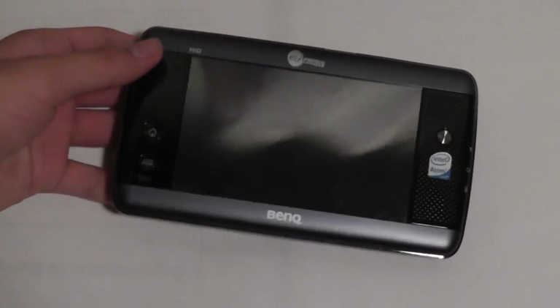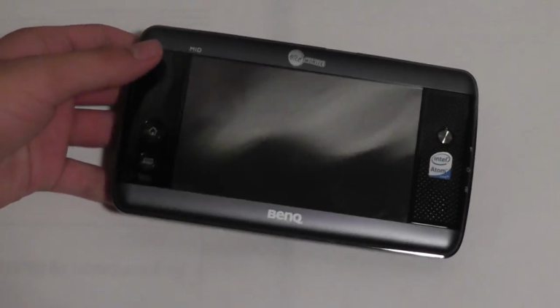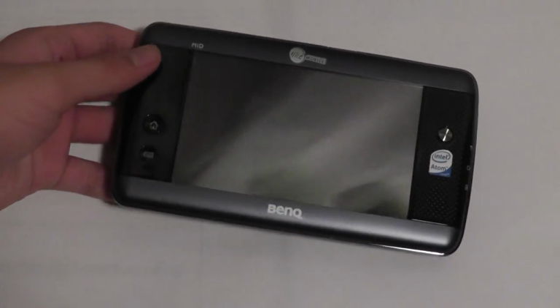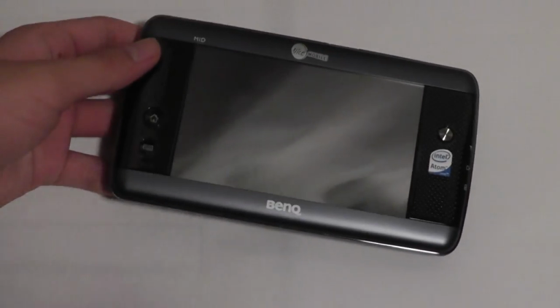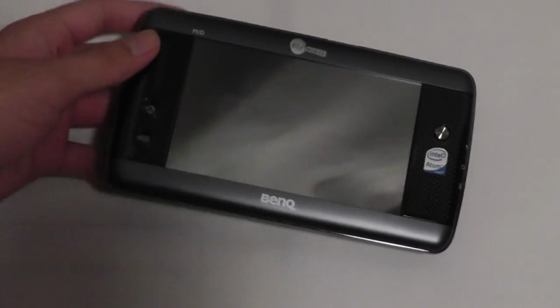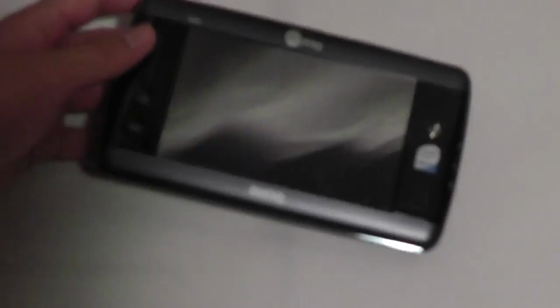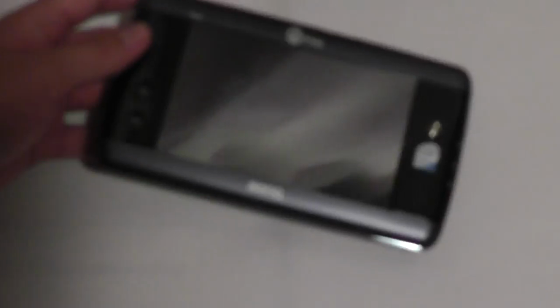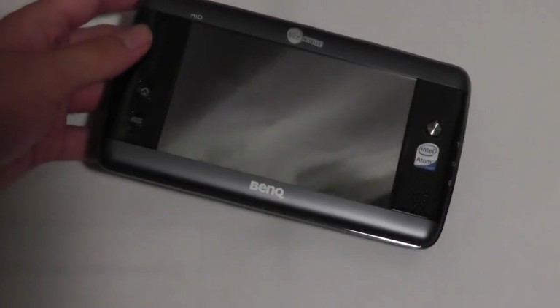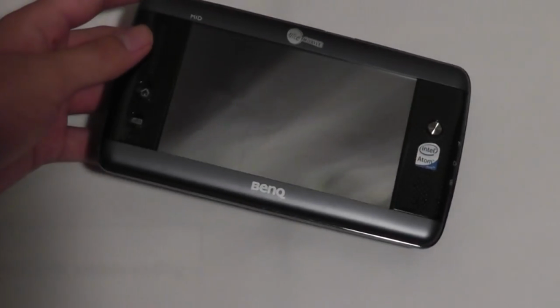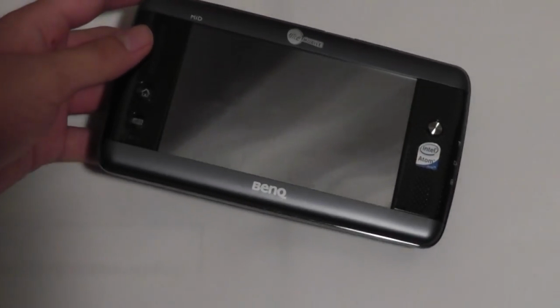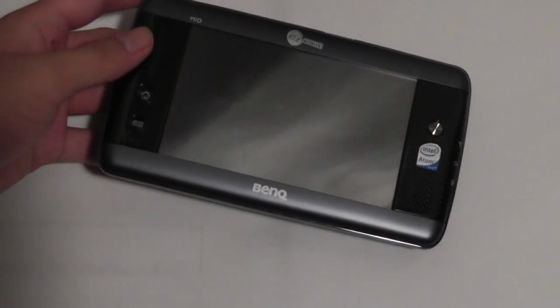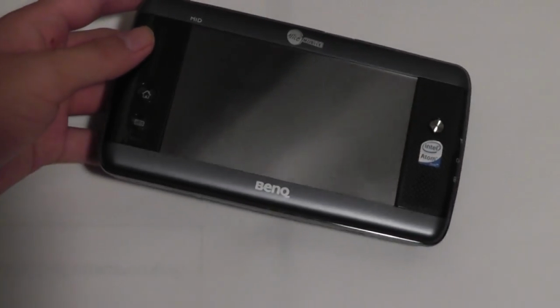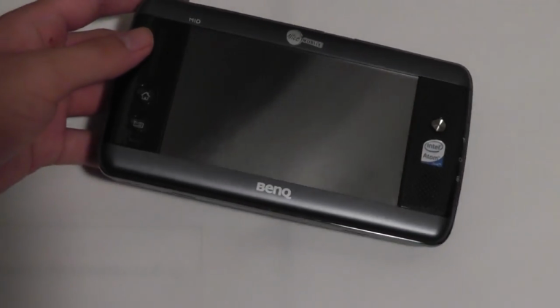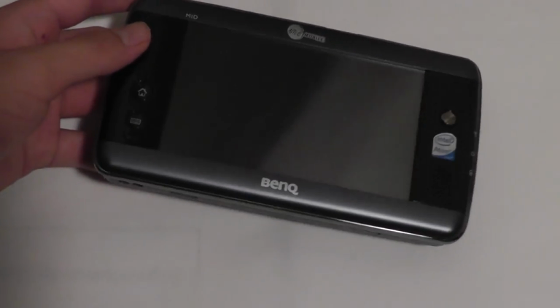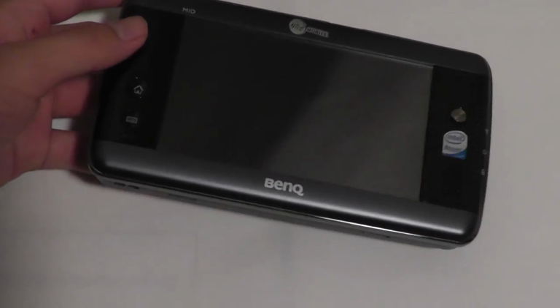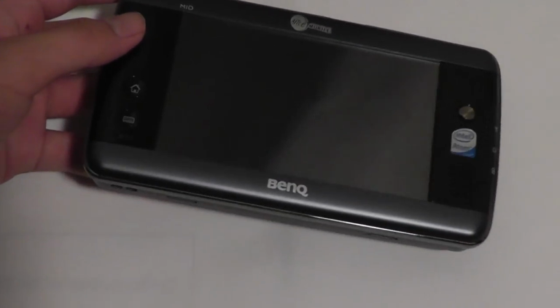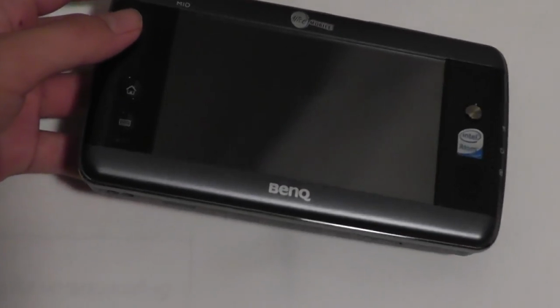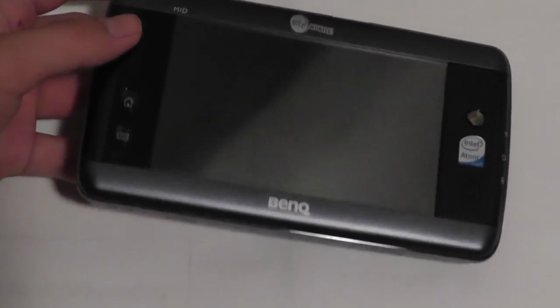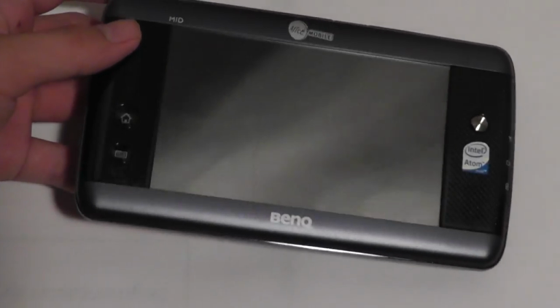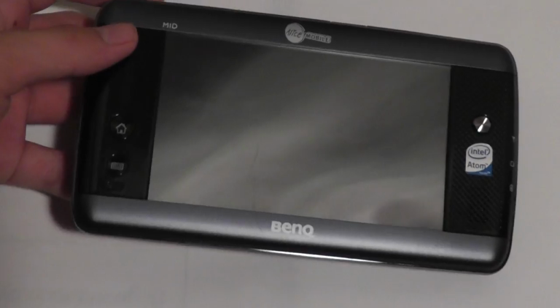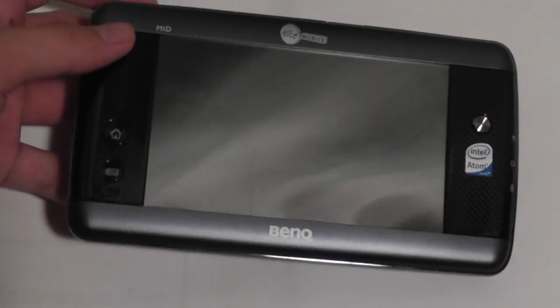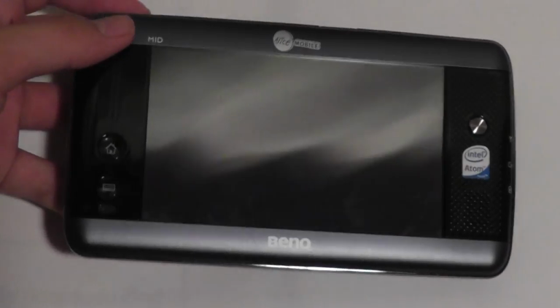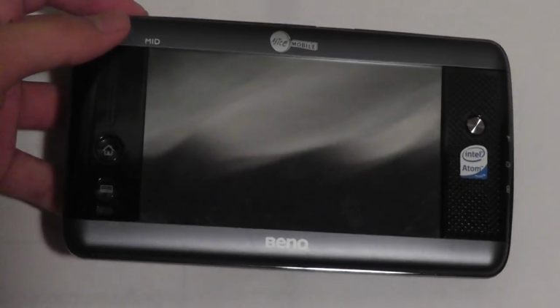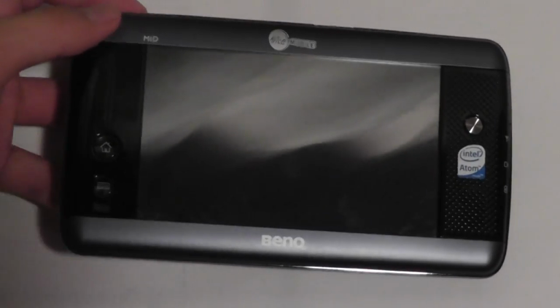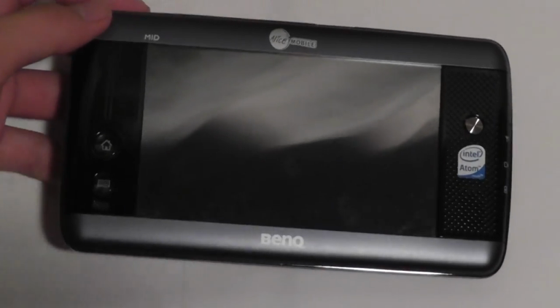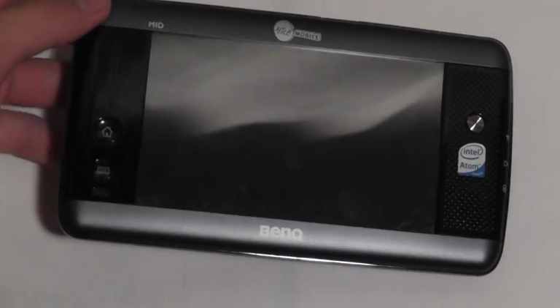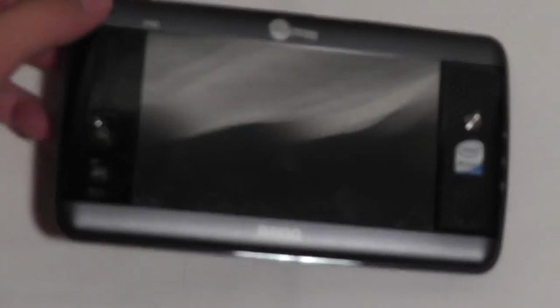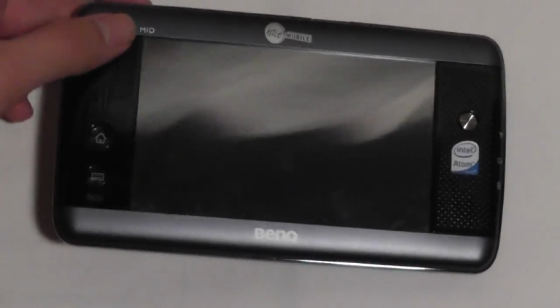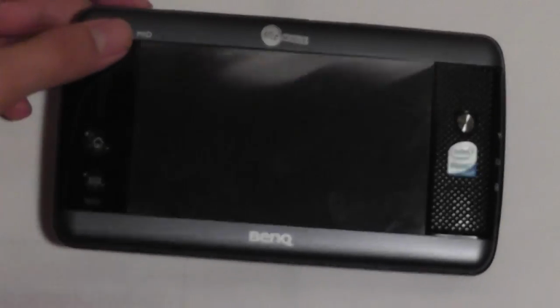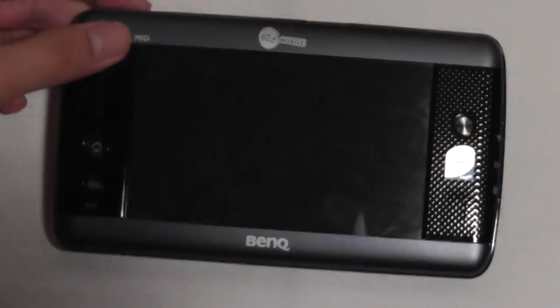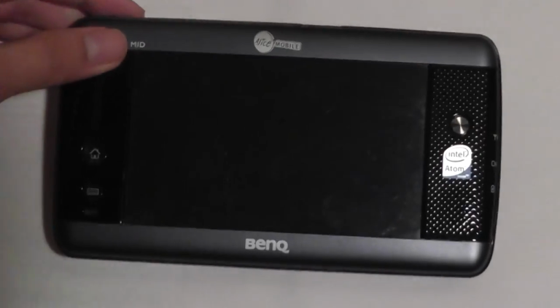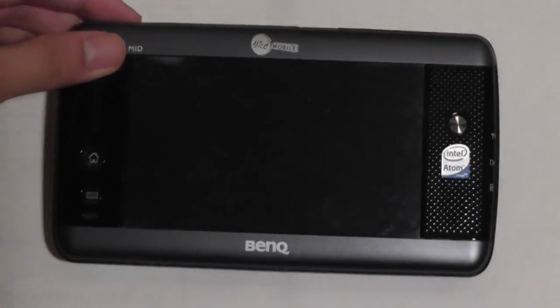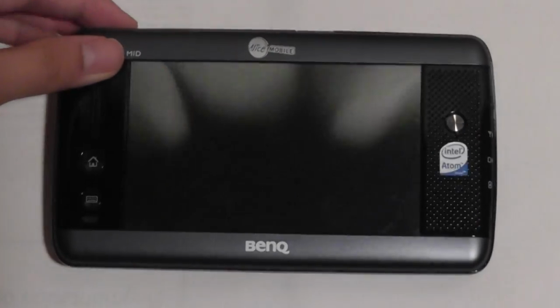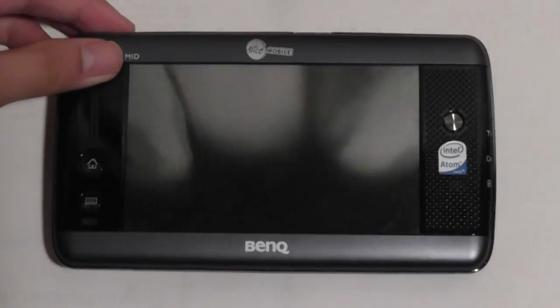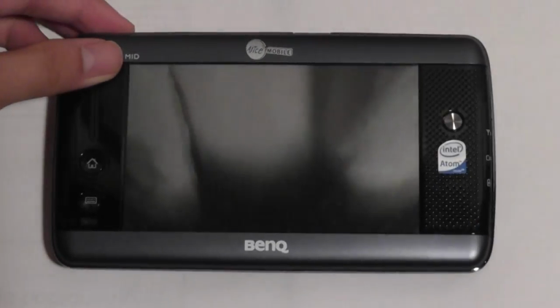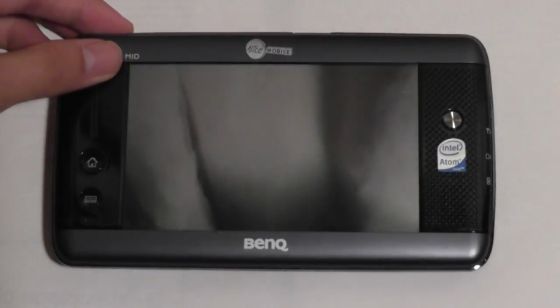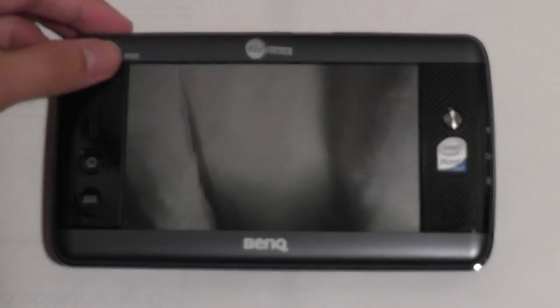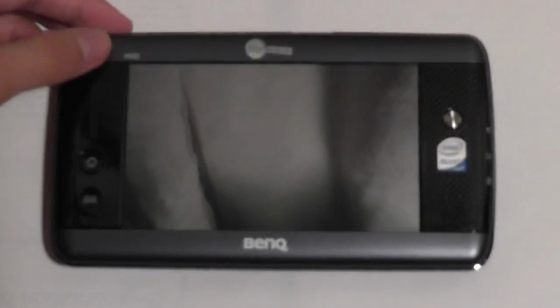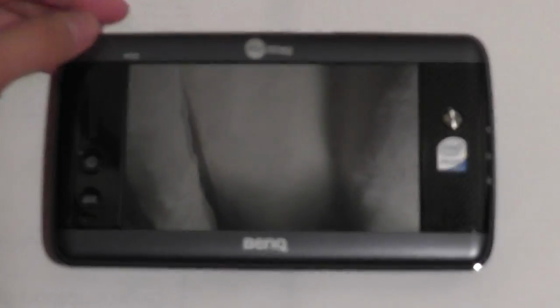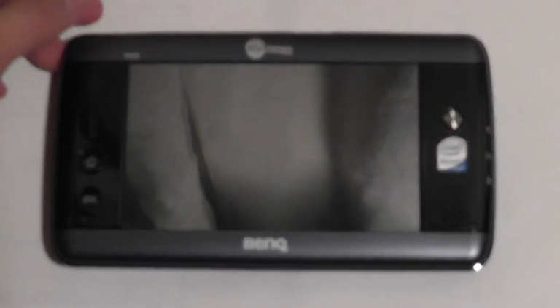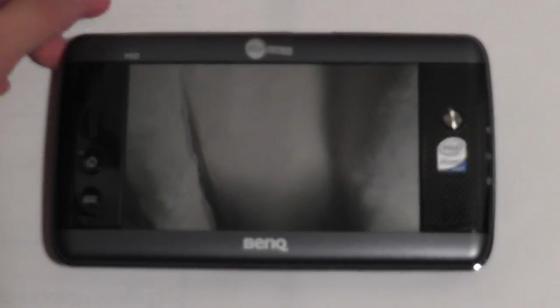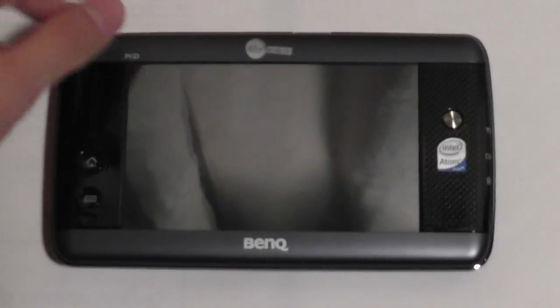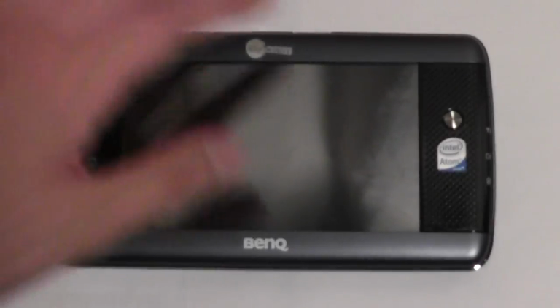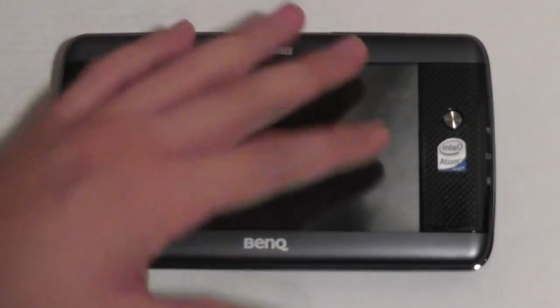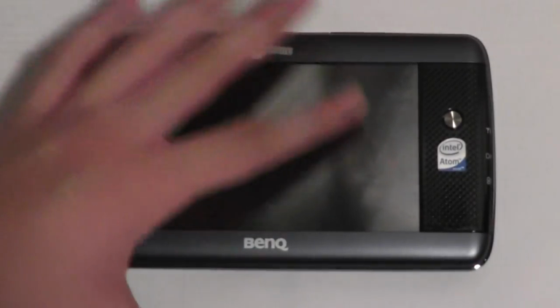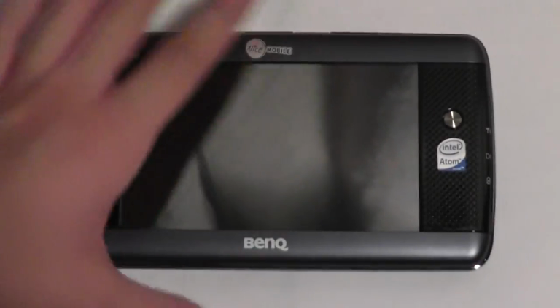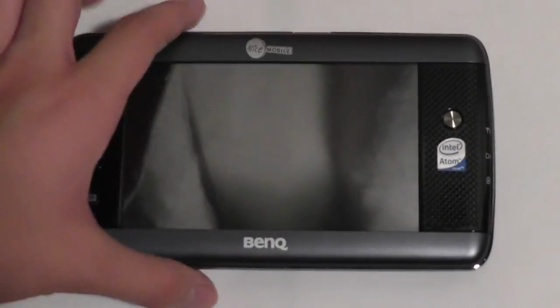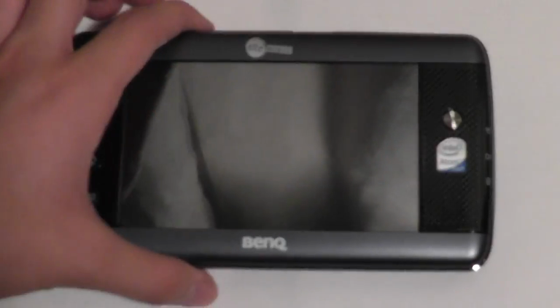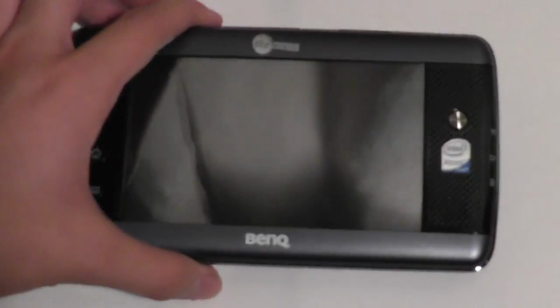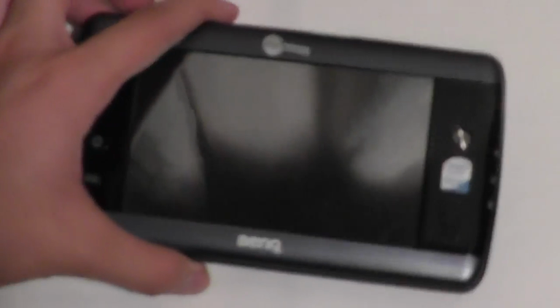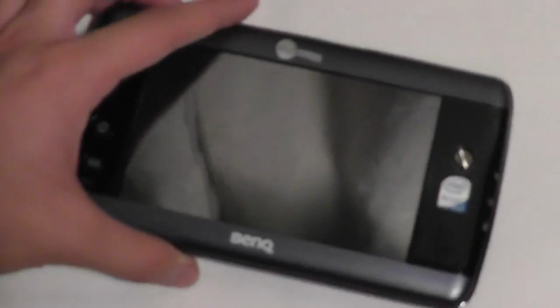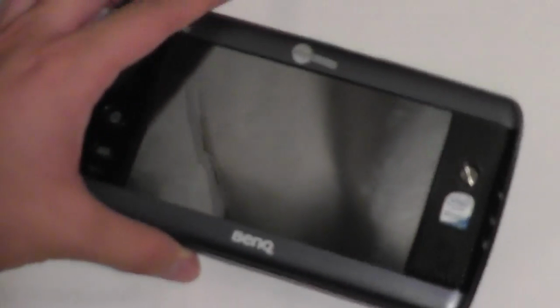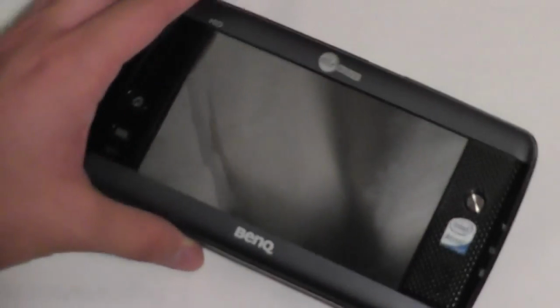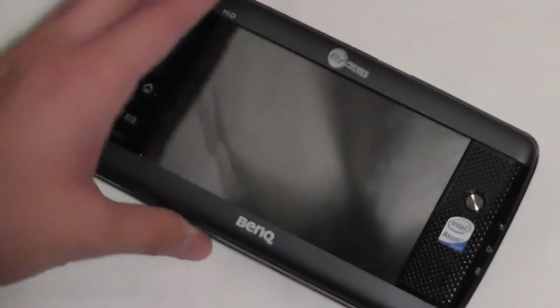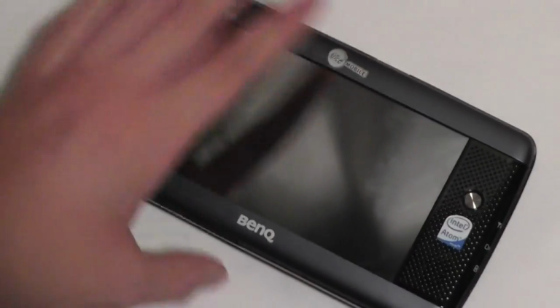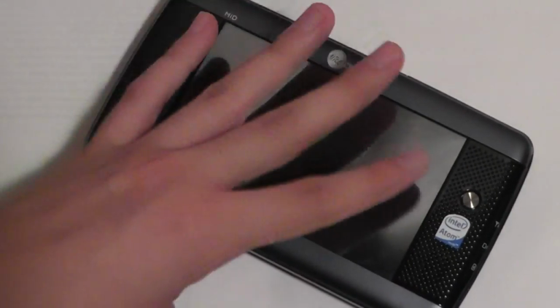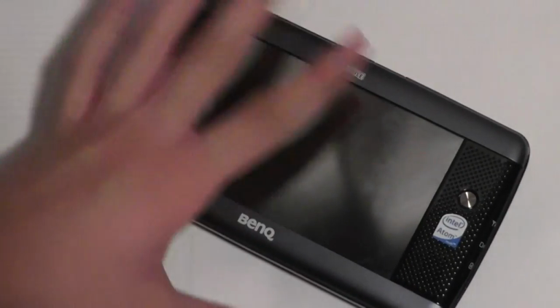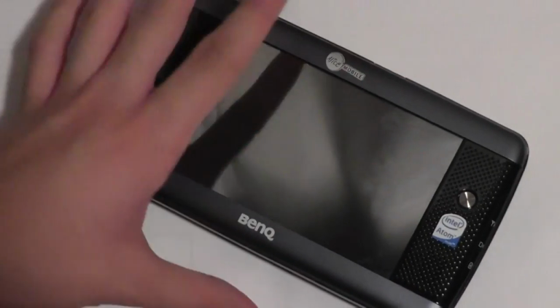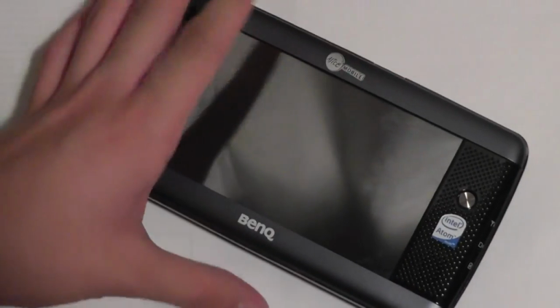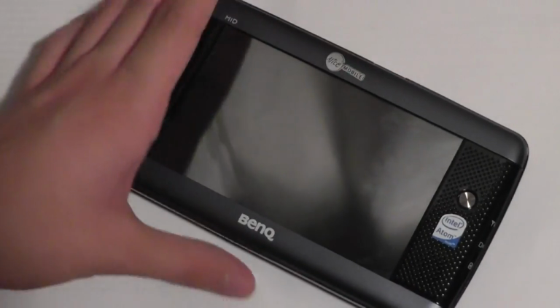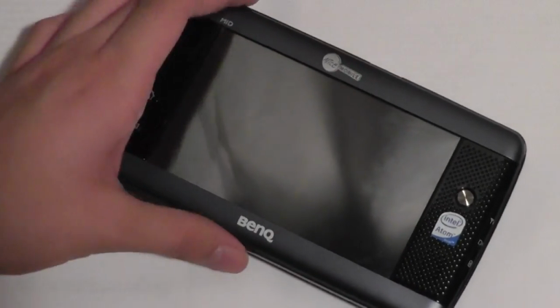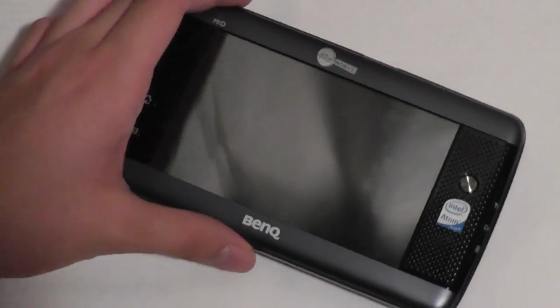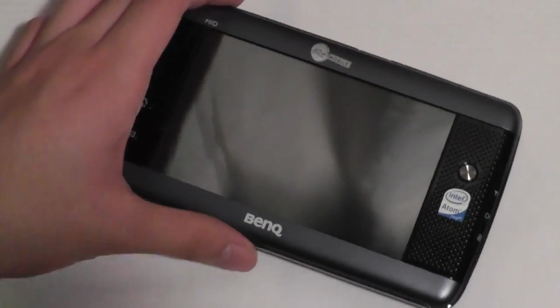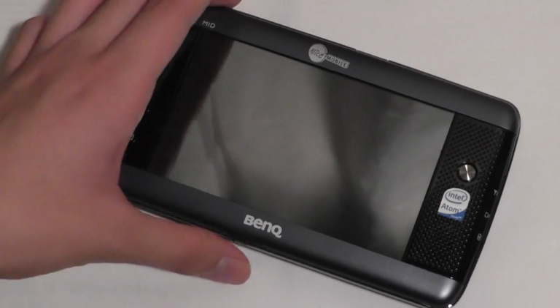Taking a look at the hardware, it's actually a quite beautiful device. It's designed quite nicely — very sleek, very small, and pocketable.